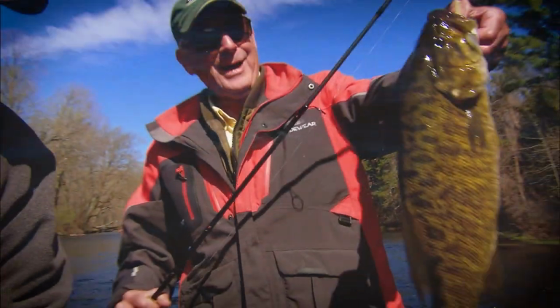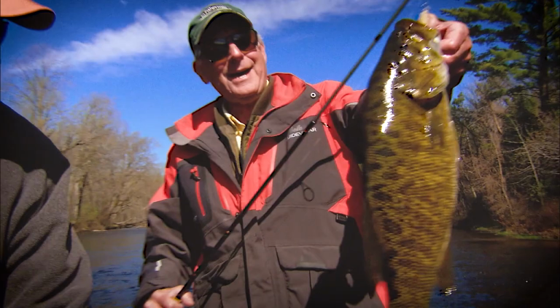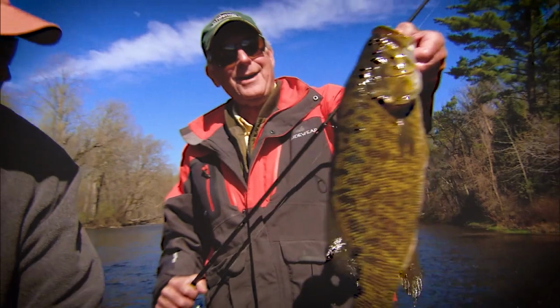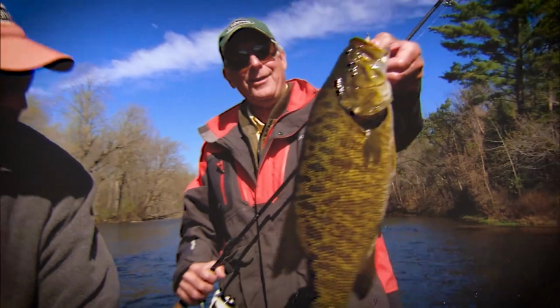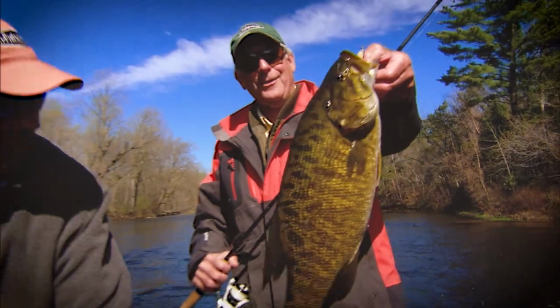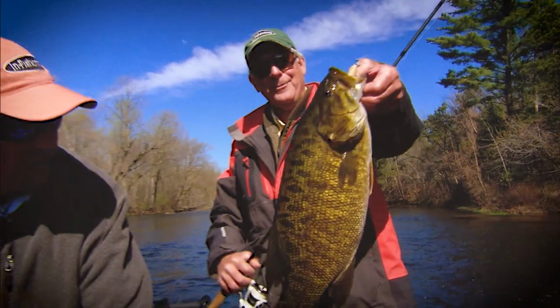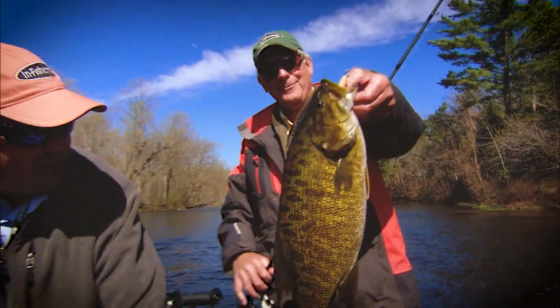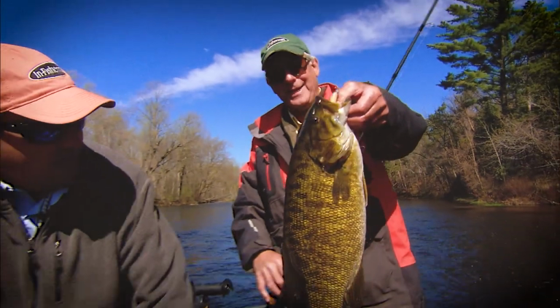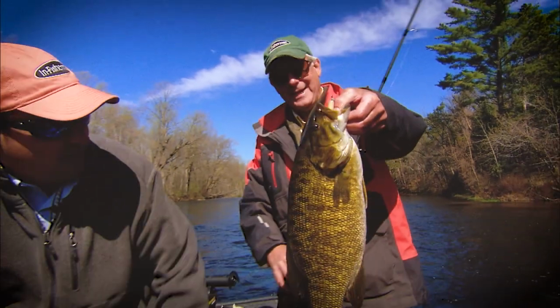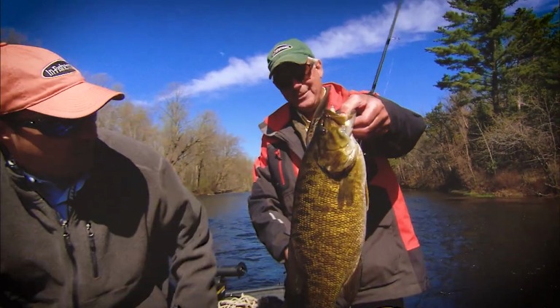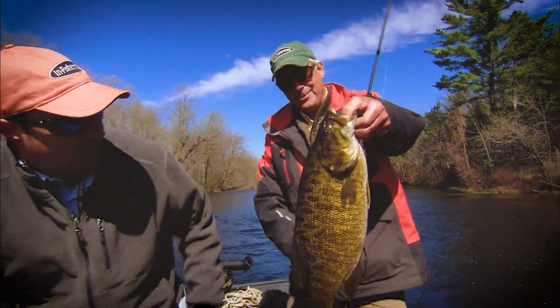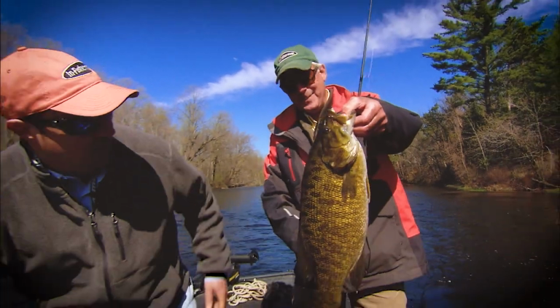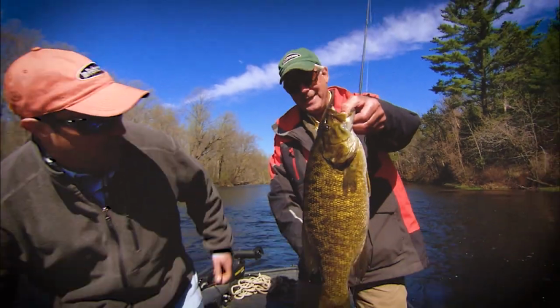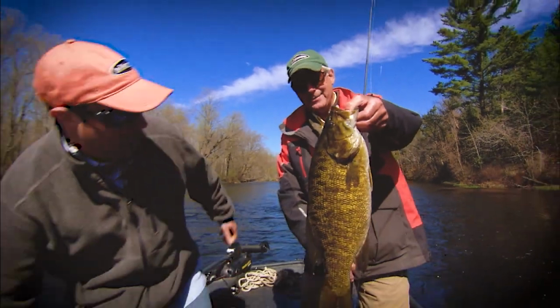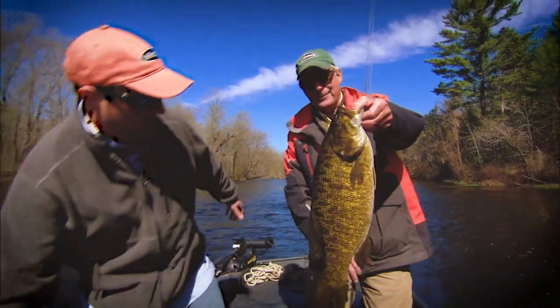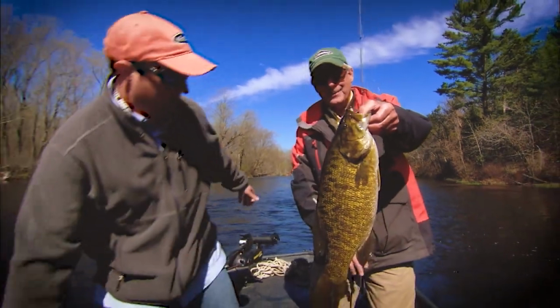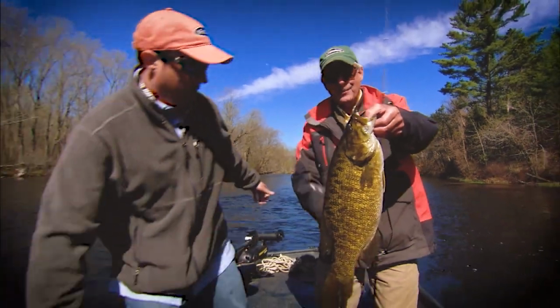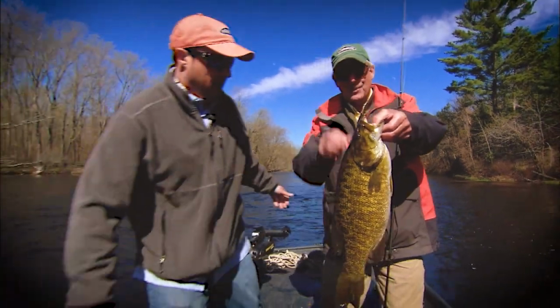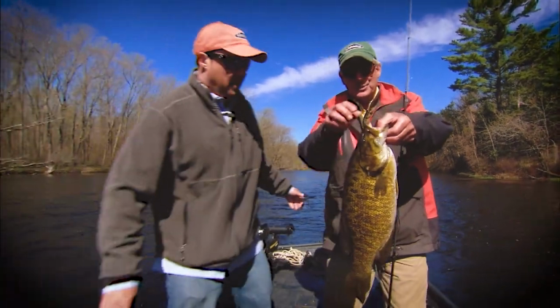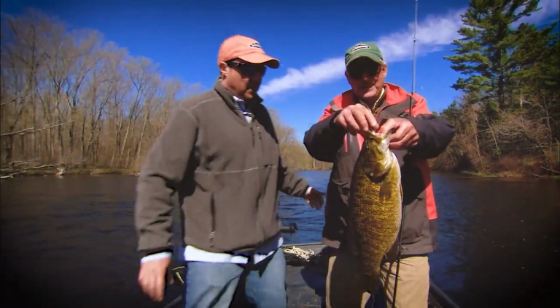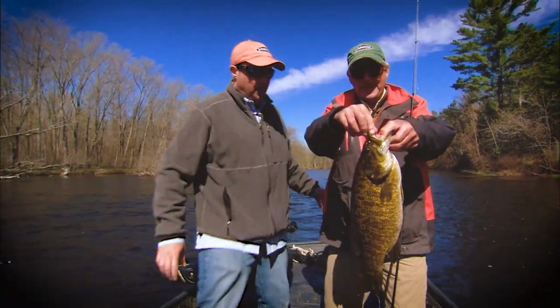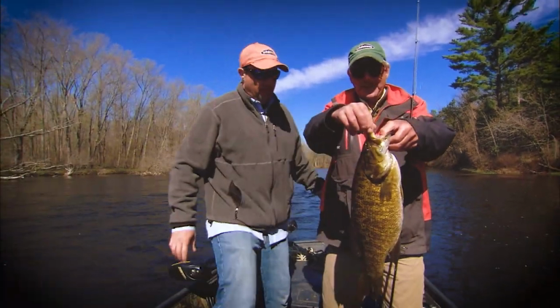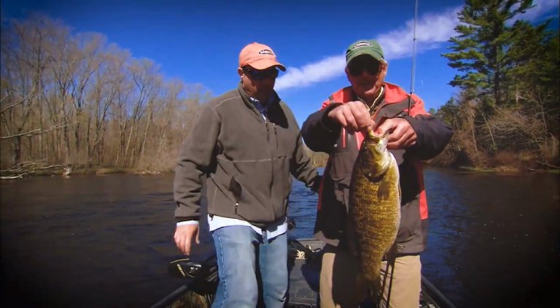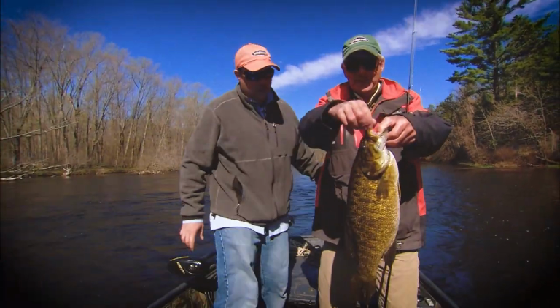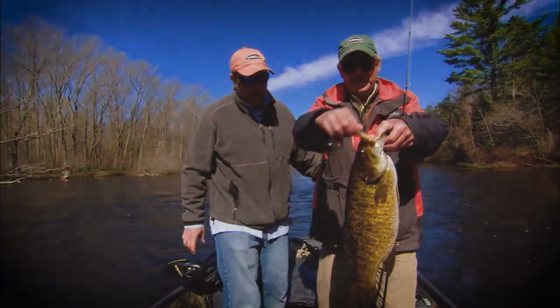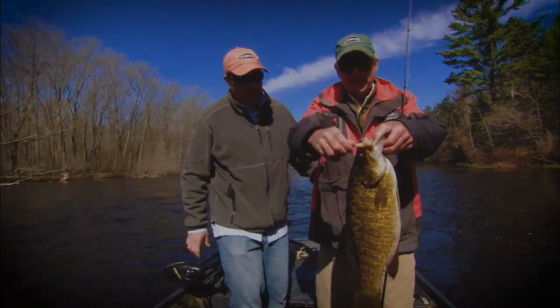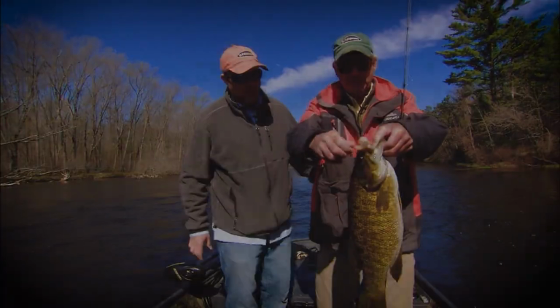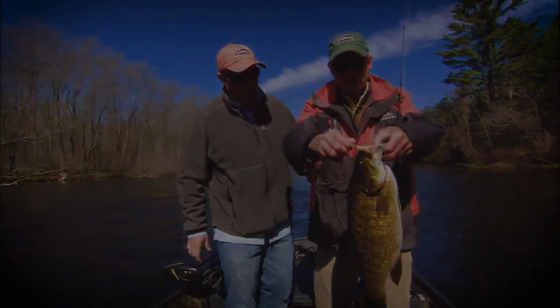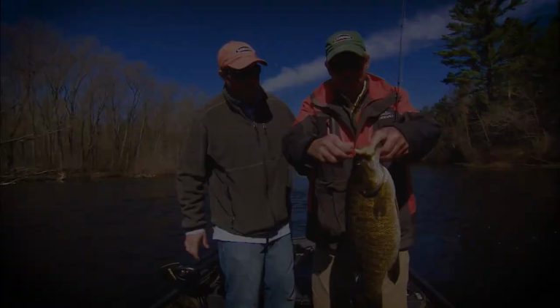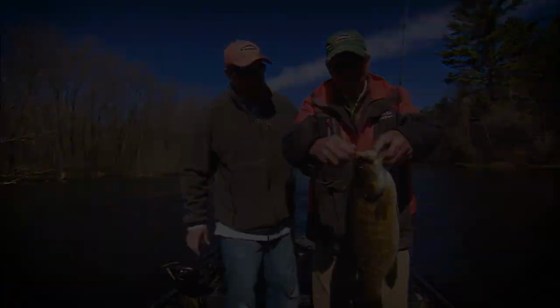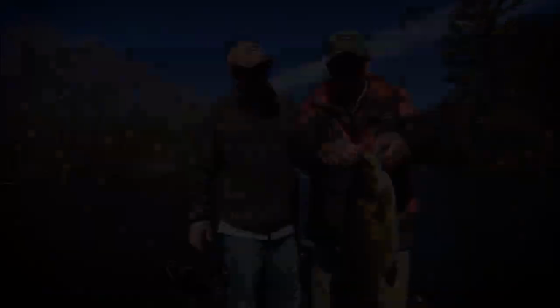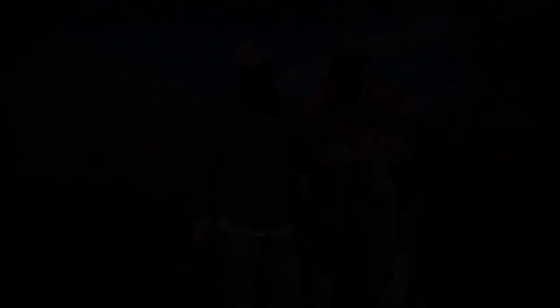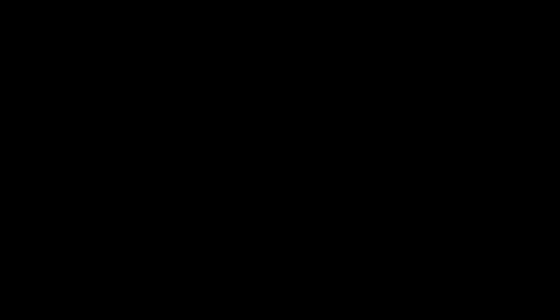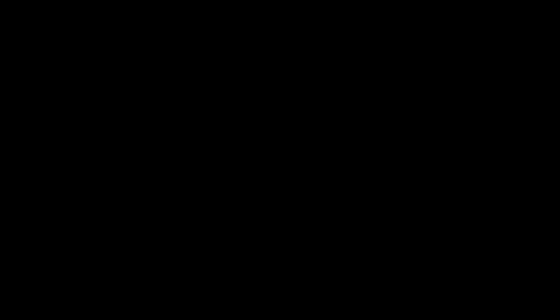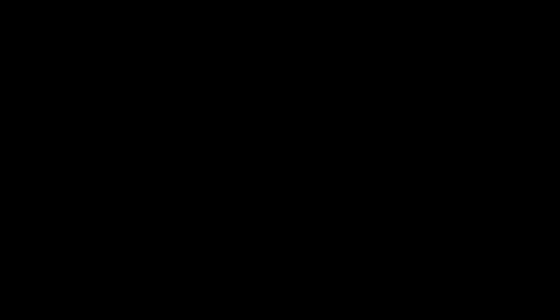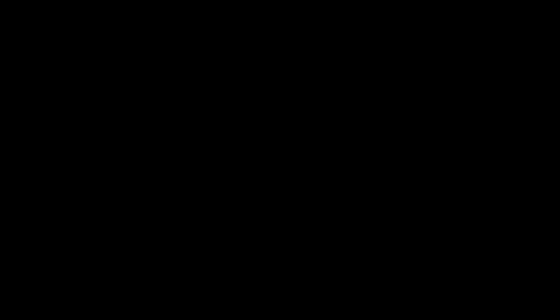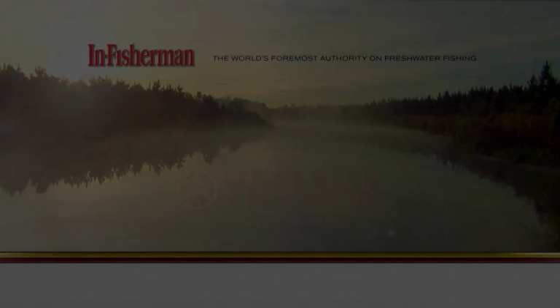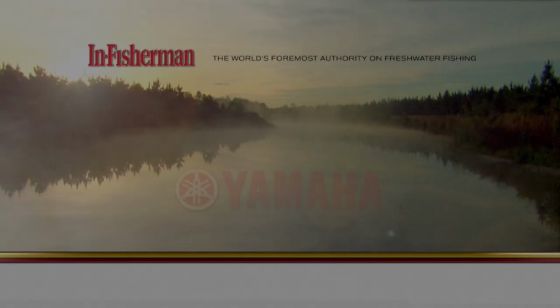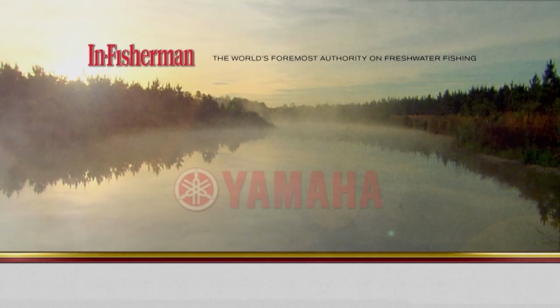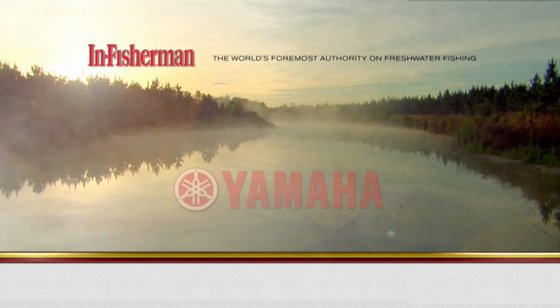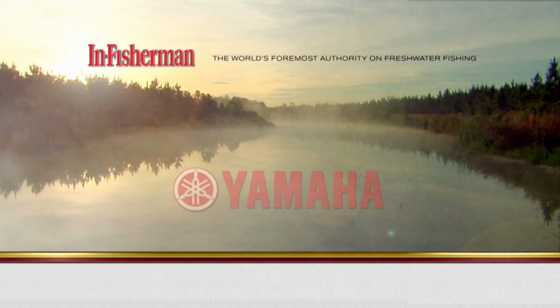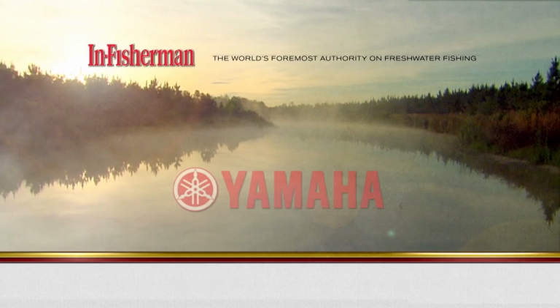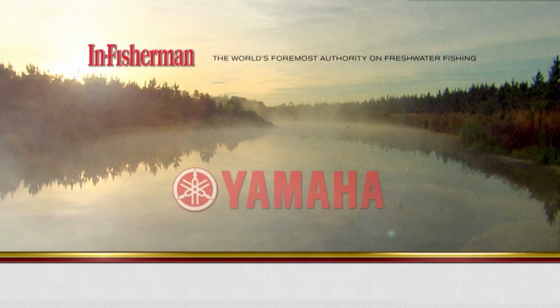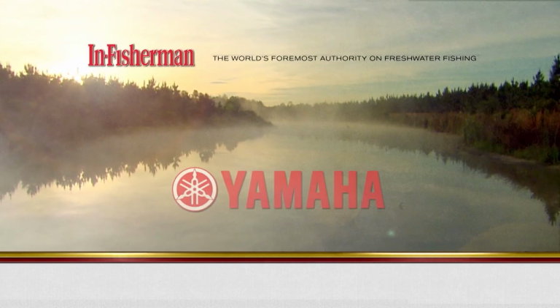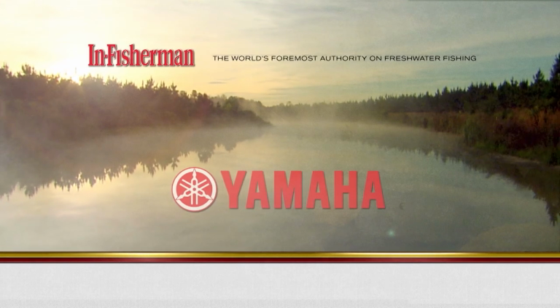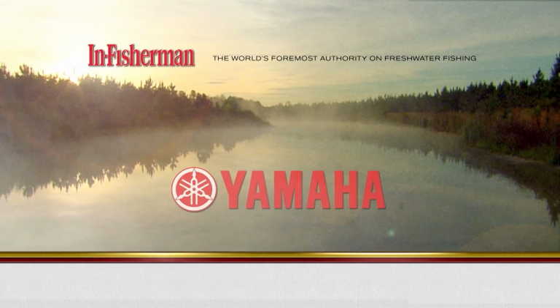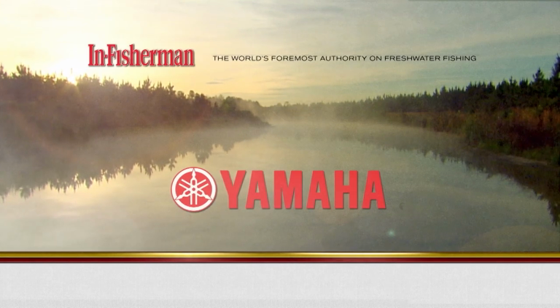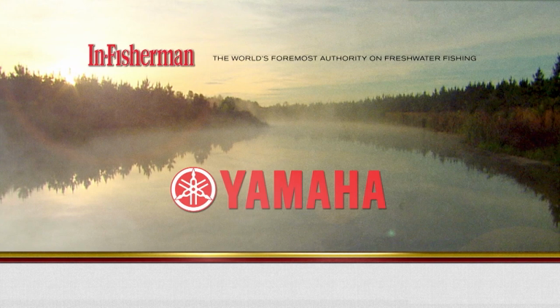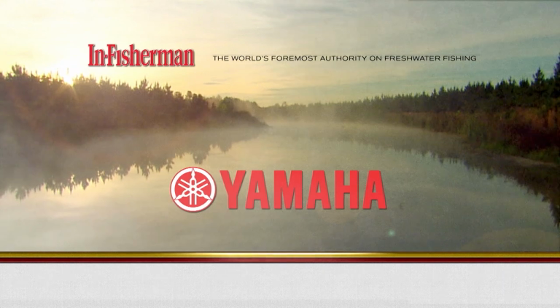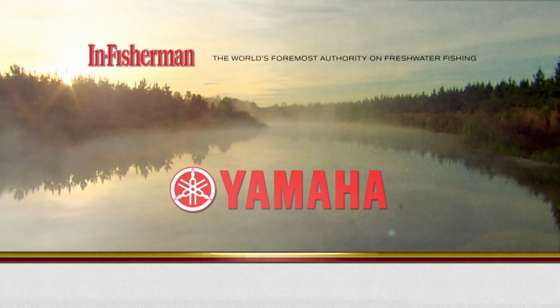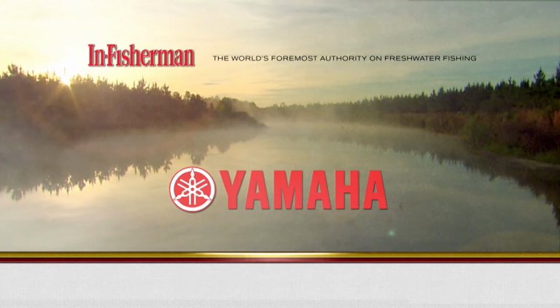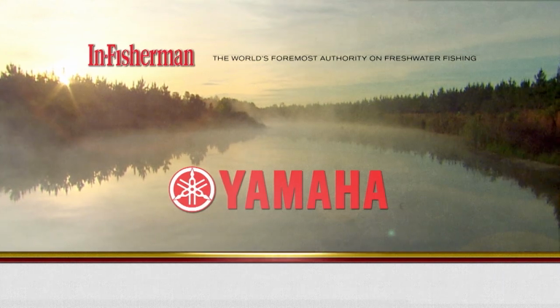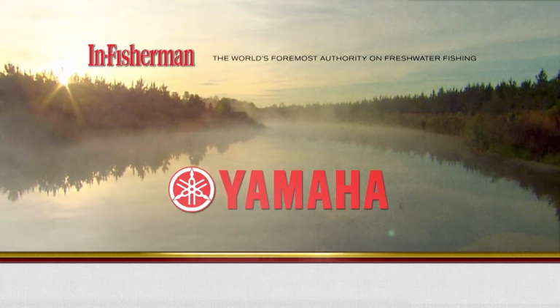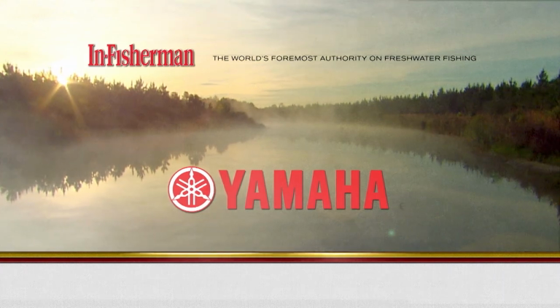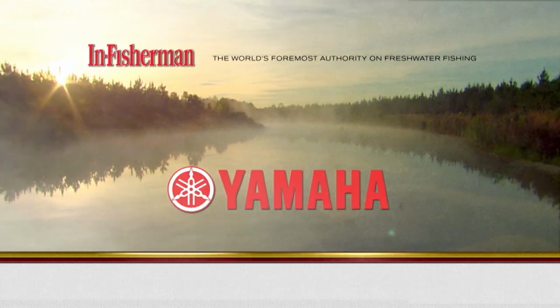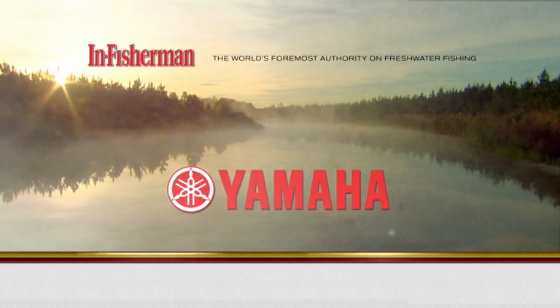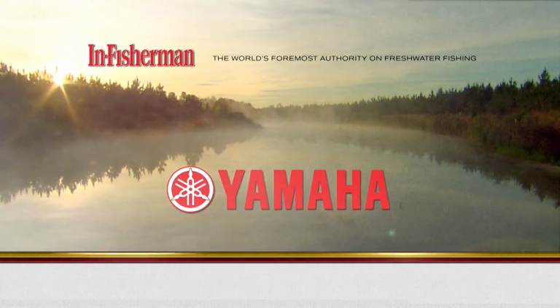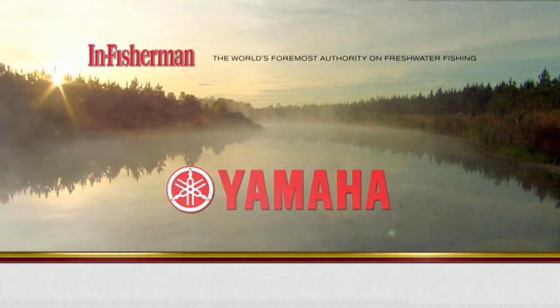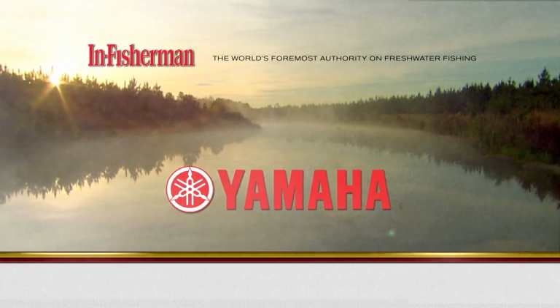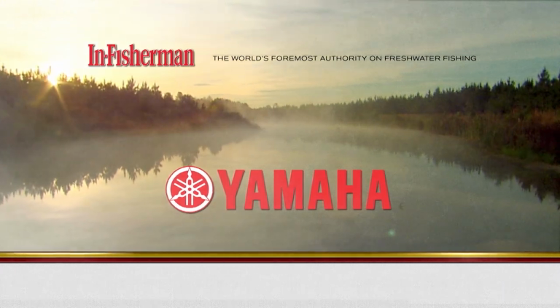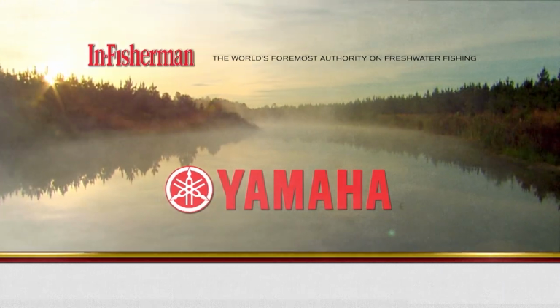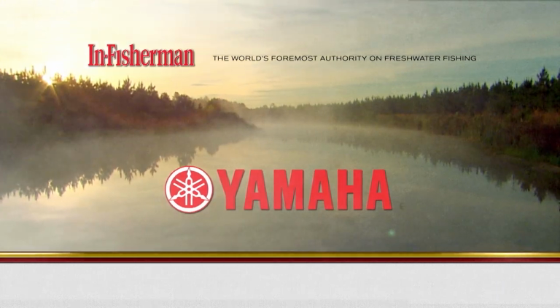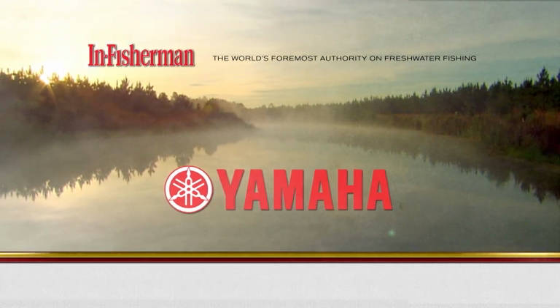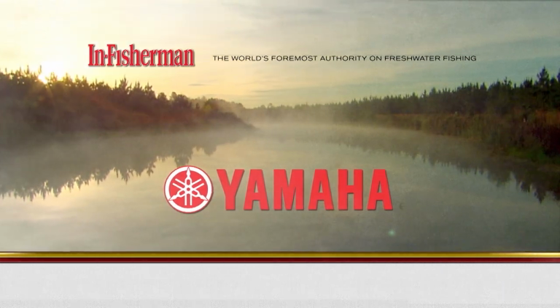Wow, man oh man, what a horse and a half right there. This segment is brought to you by Yamaha.